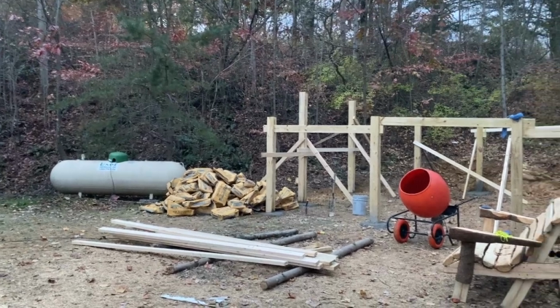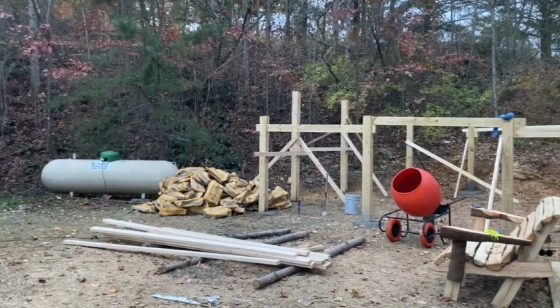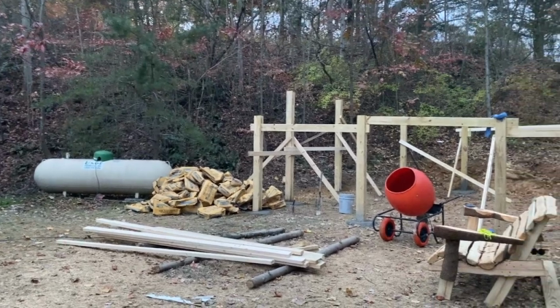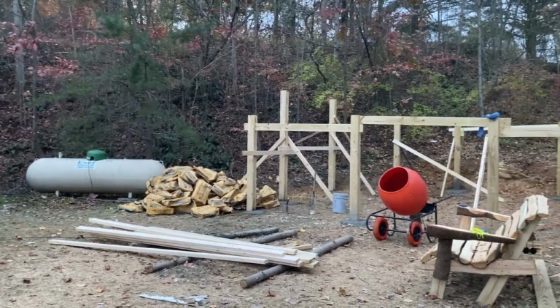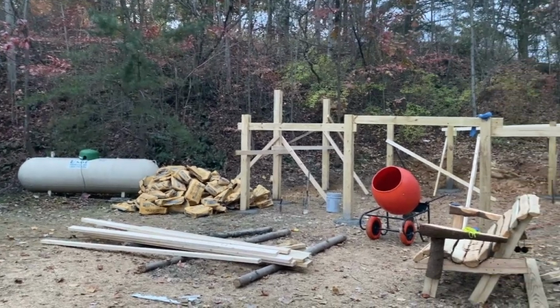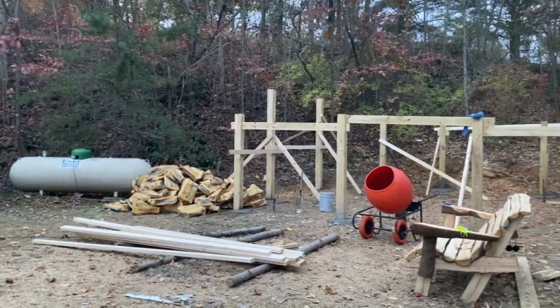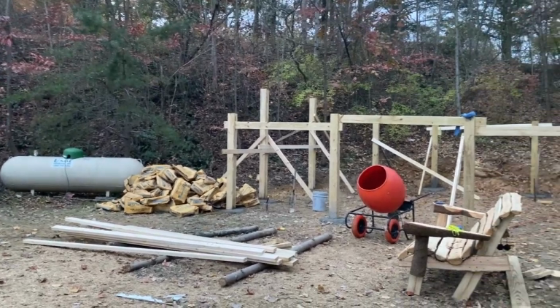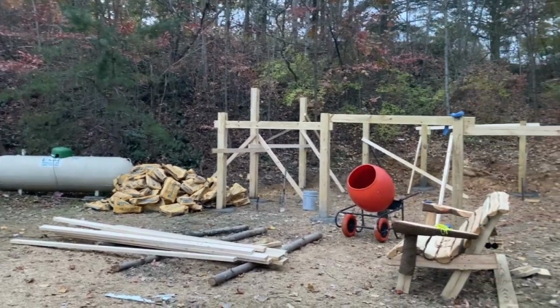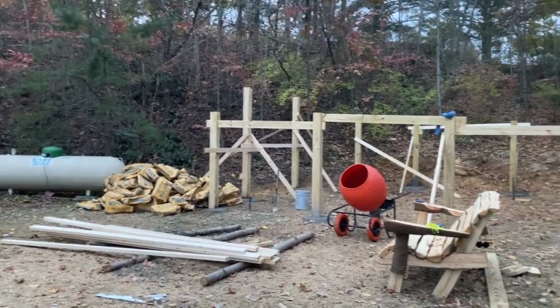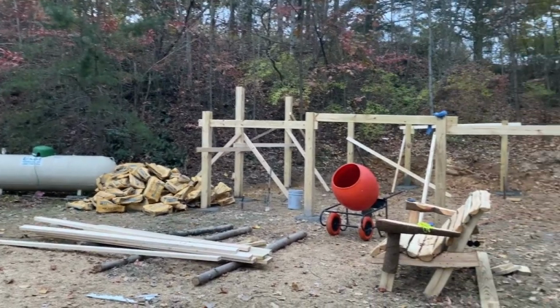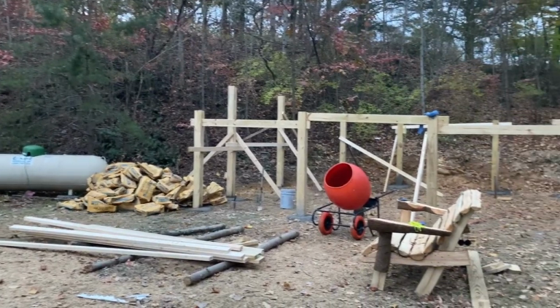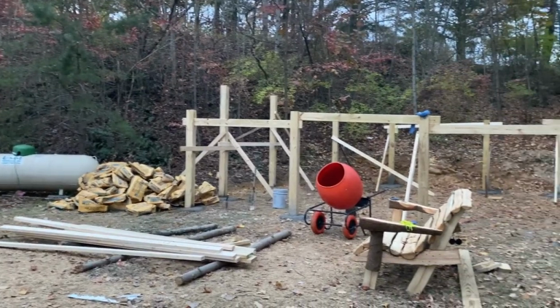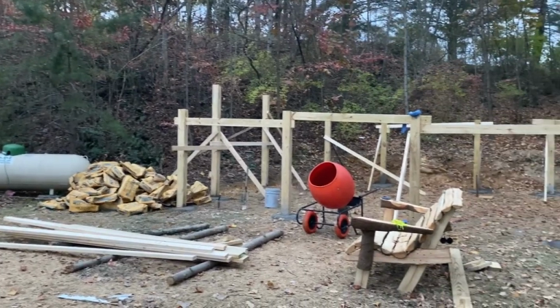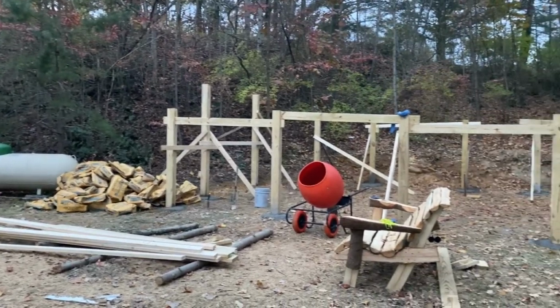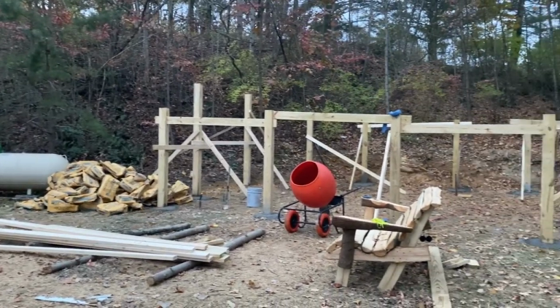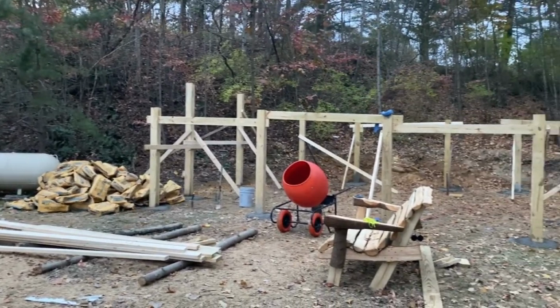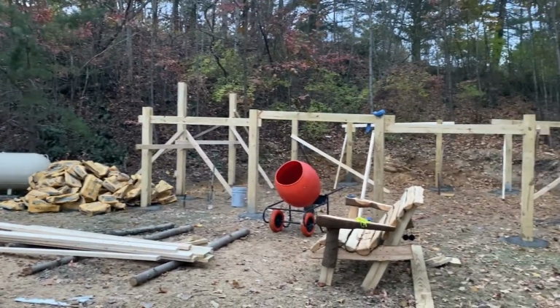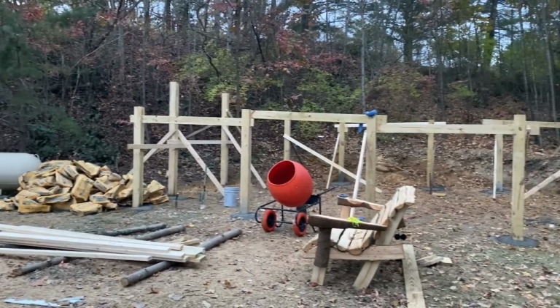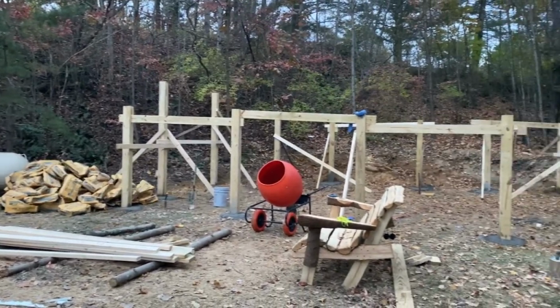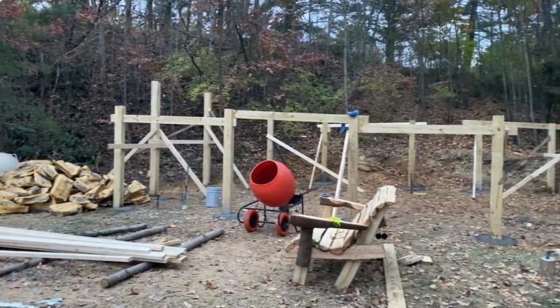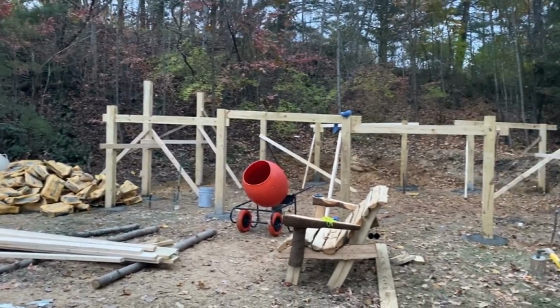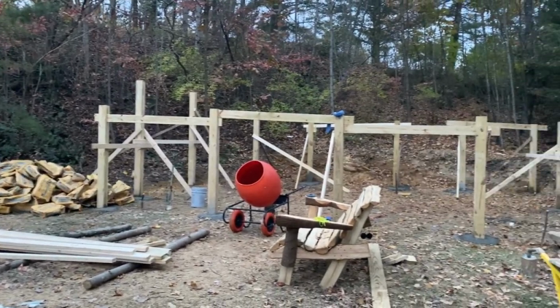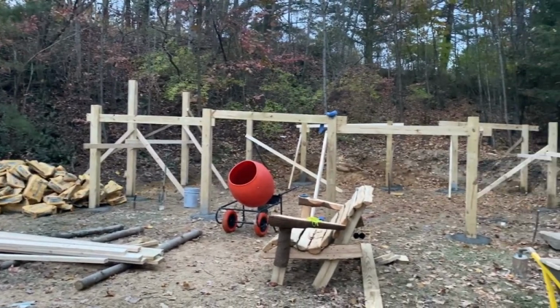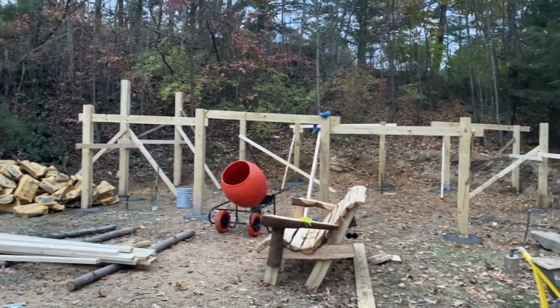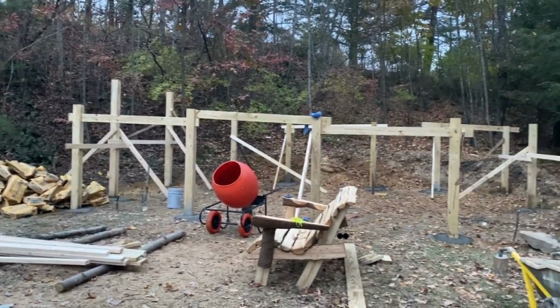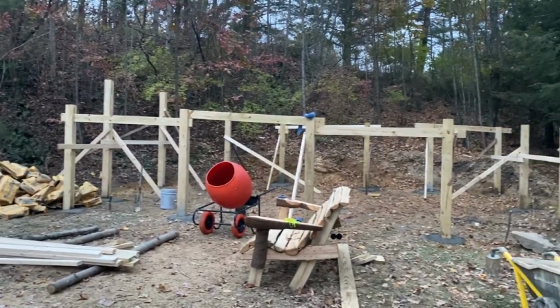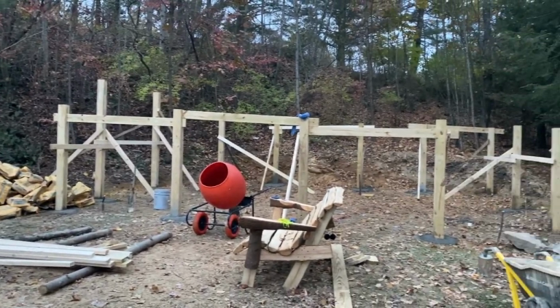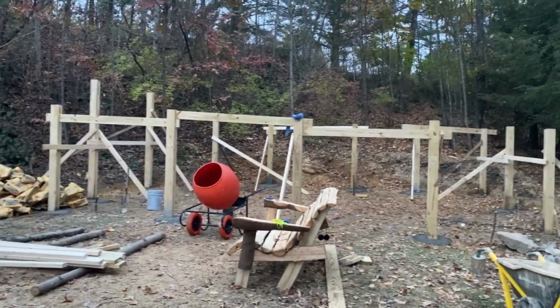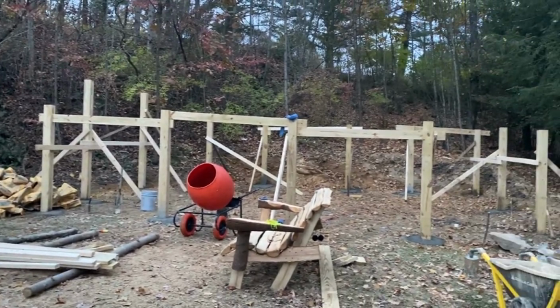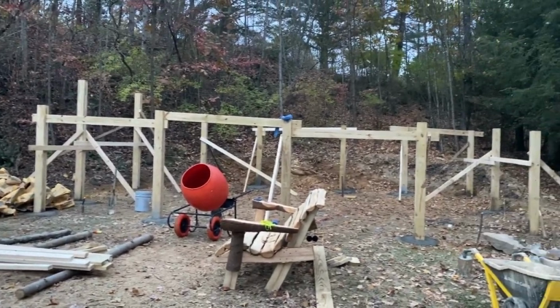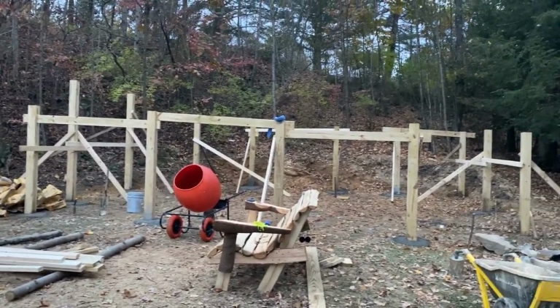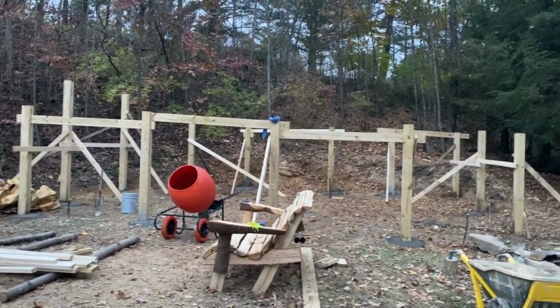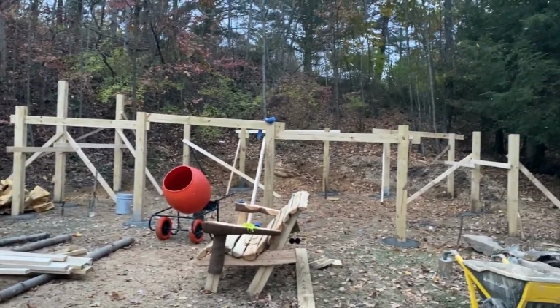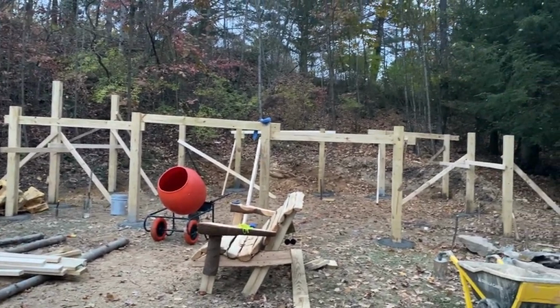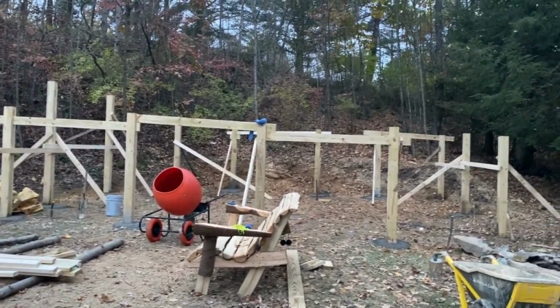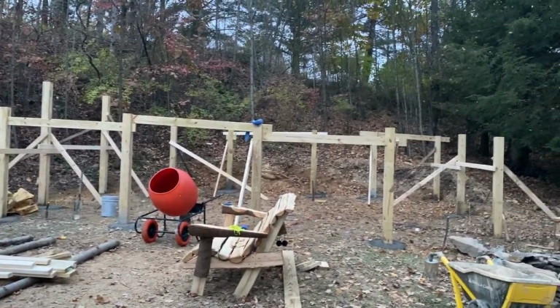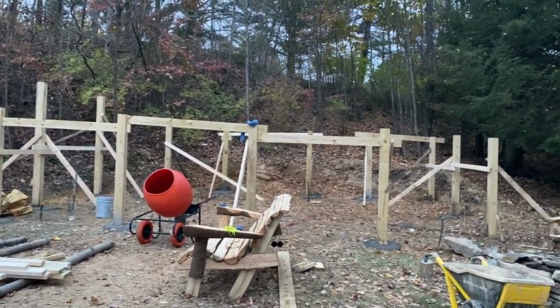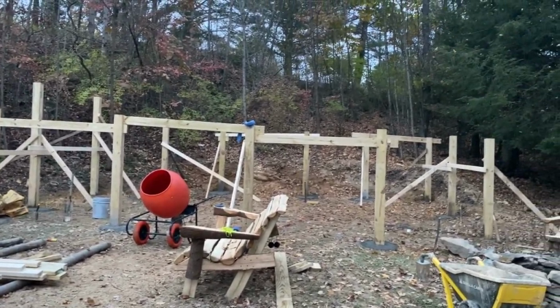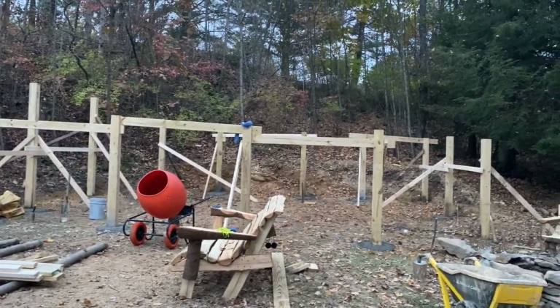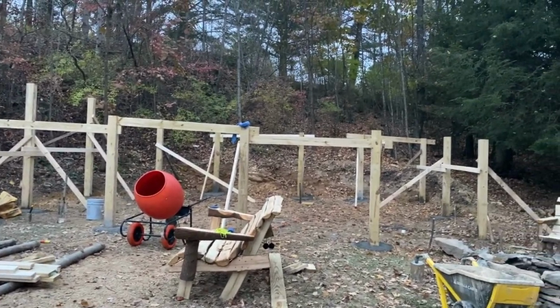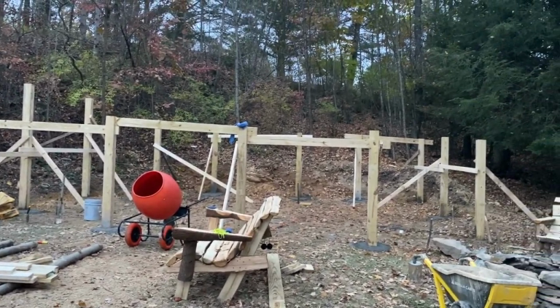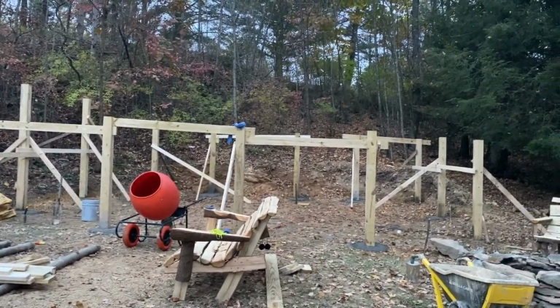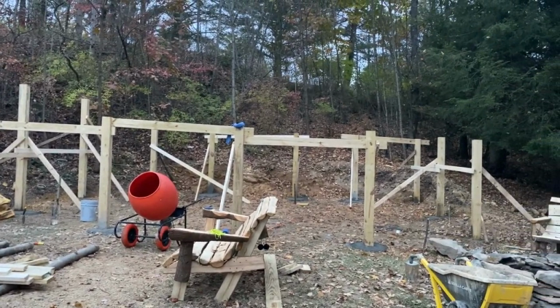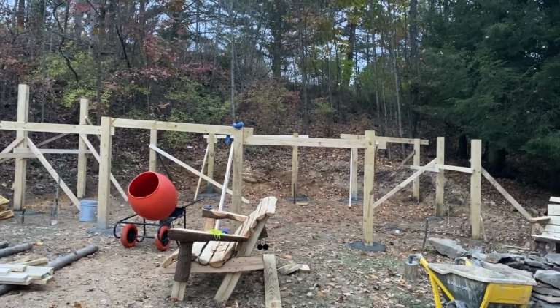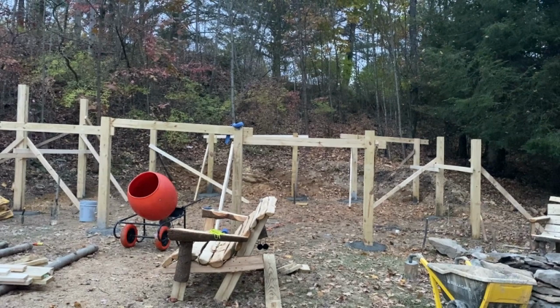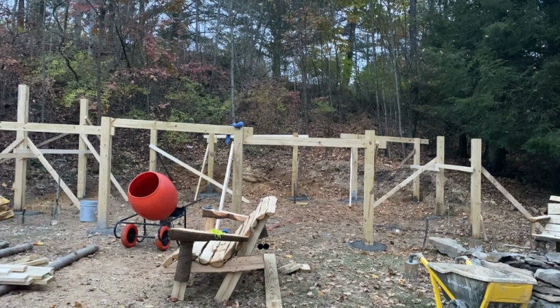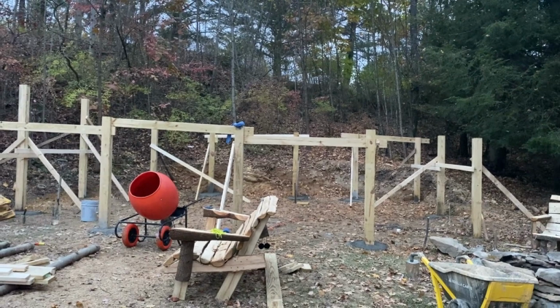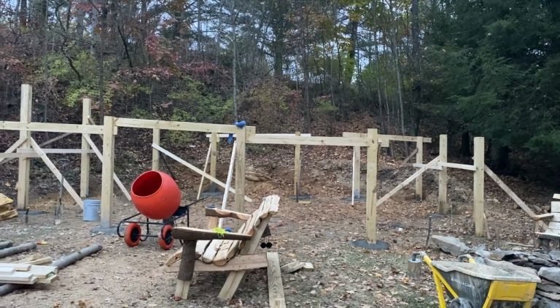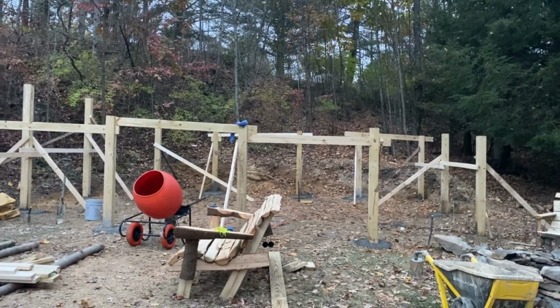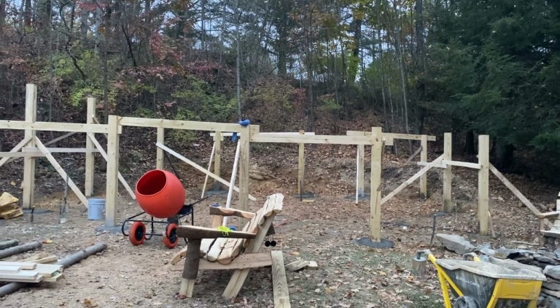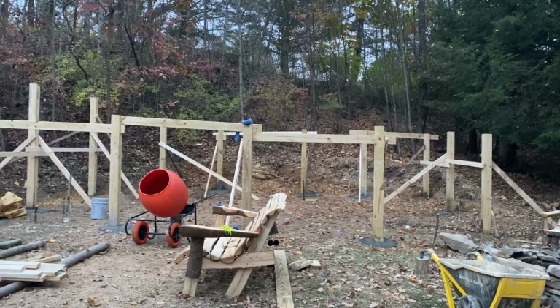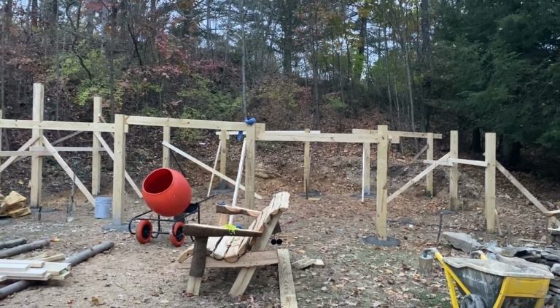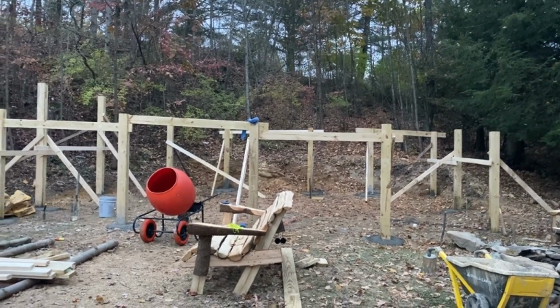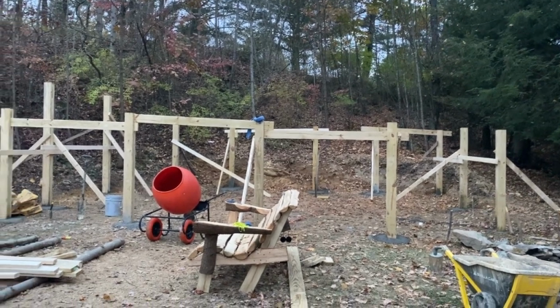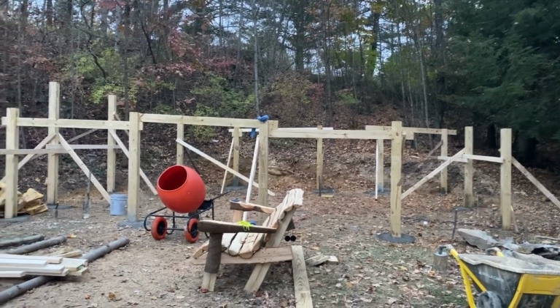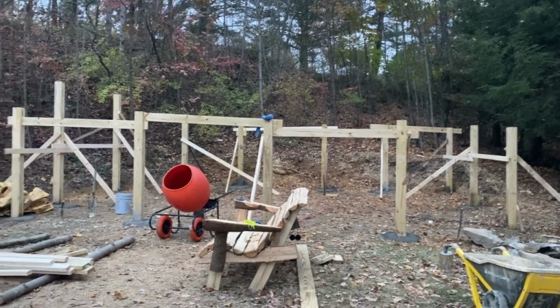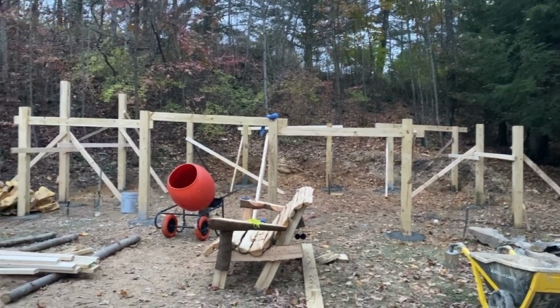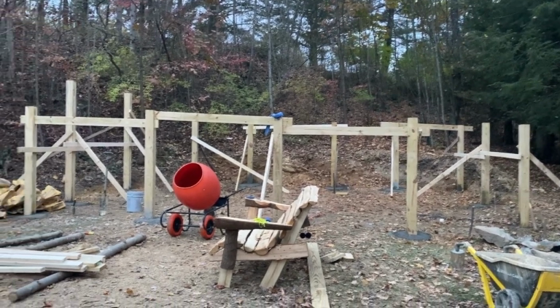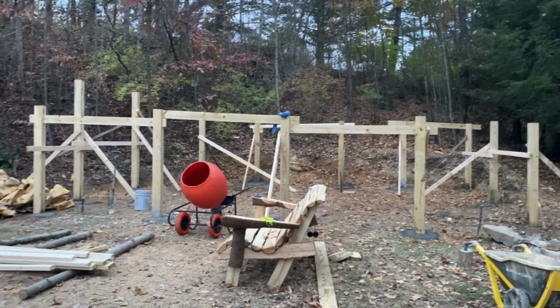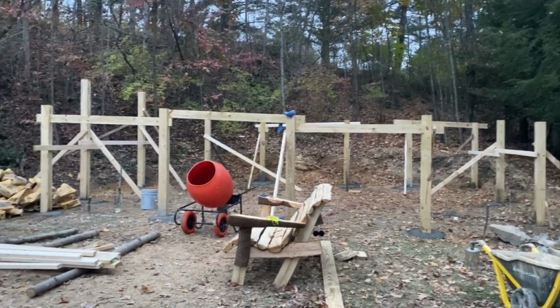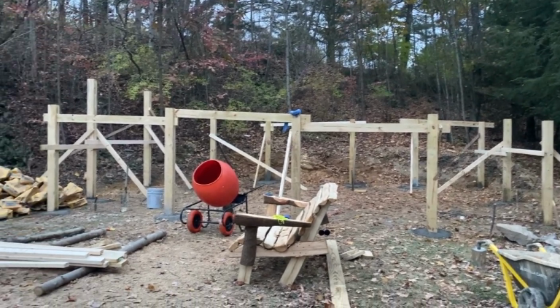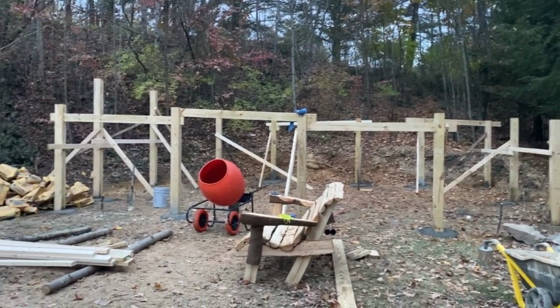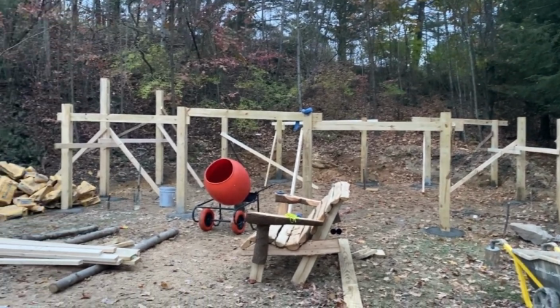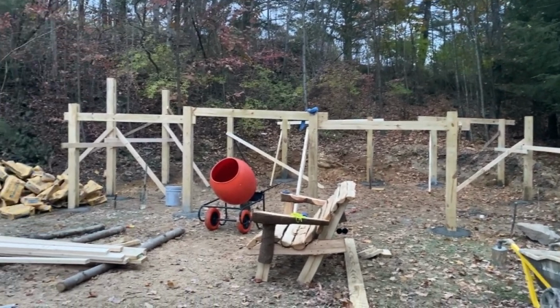And there you have it — a bunch of footings poured. It took us two days and this mixer was awesome. Thanks for watching.